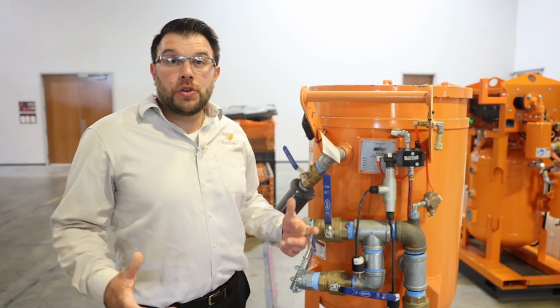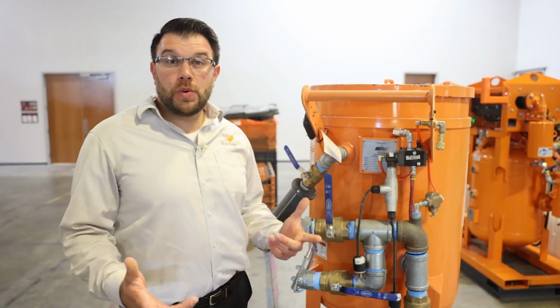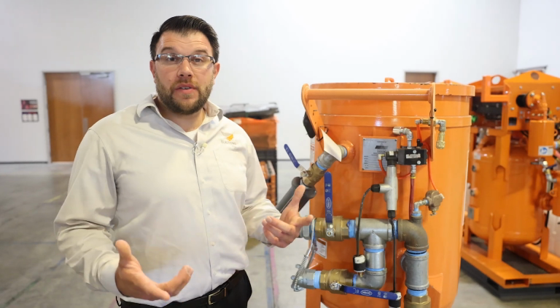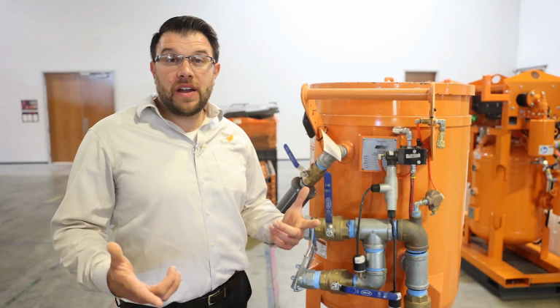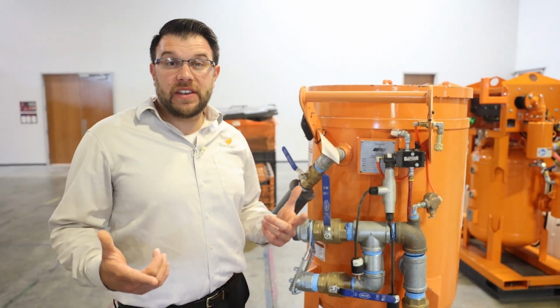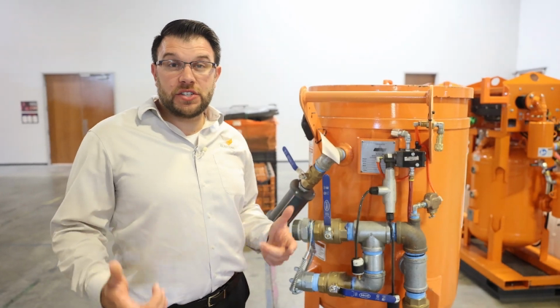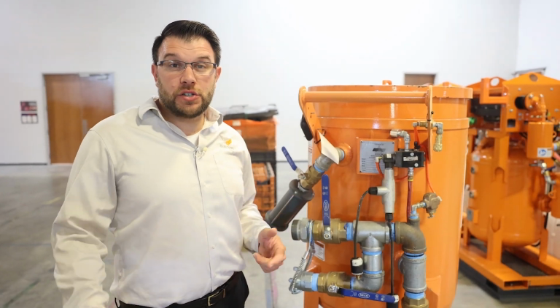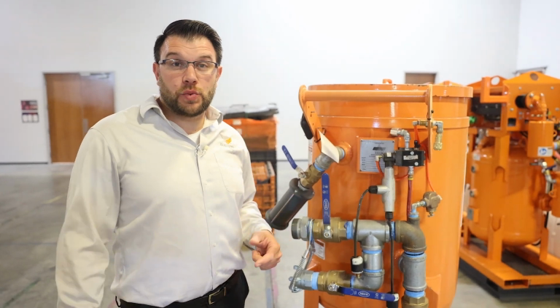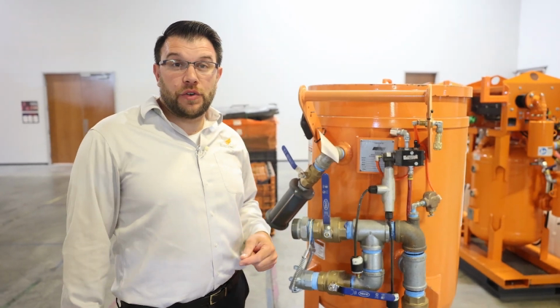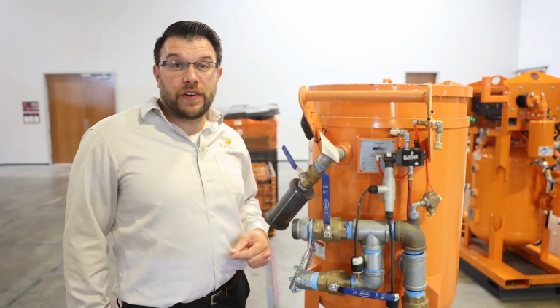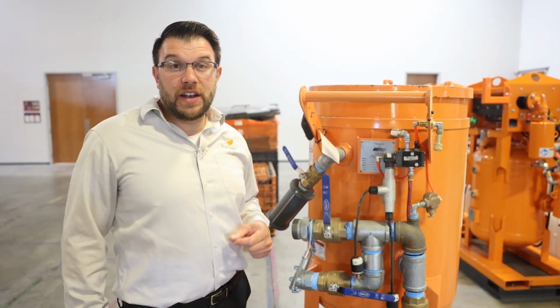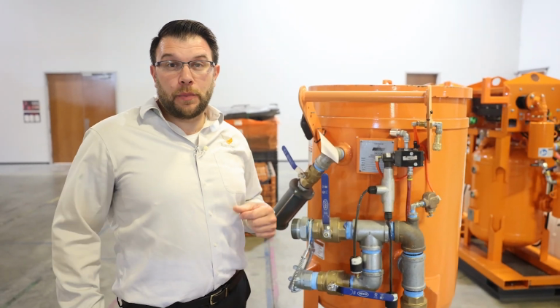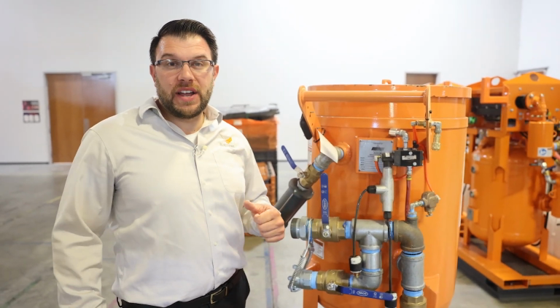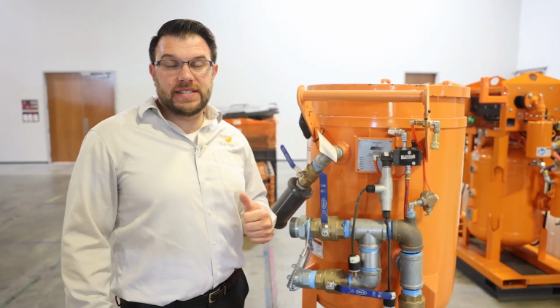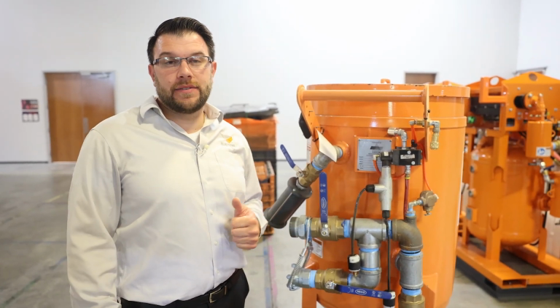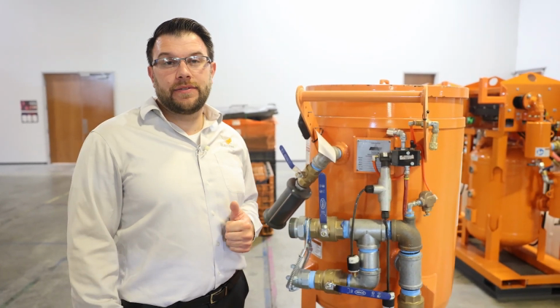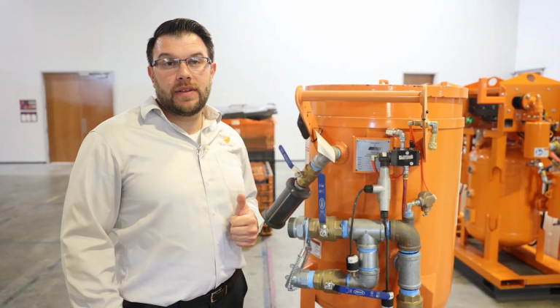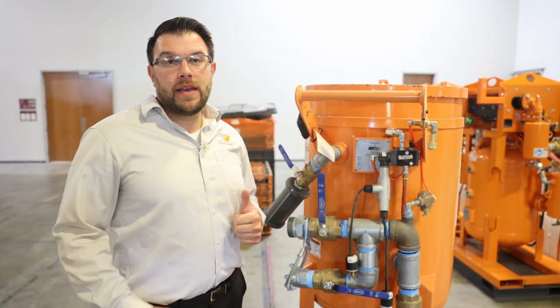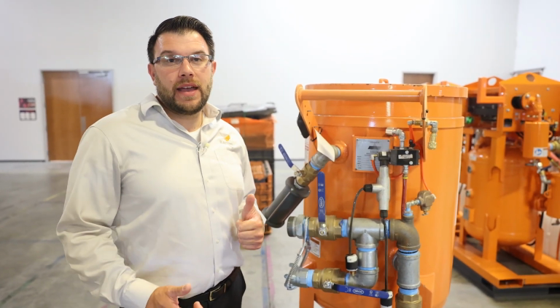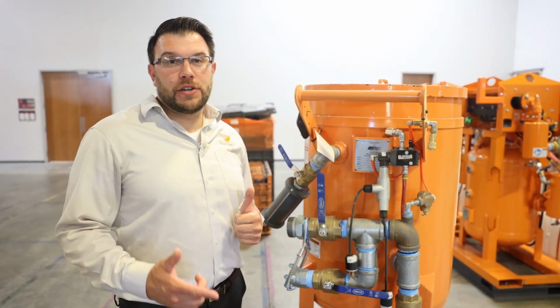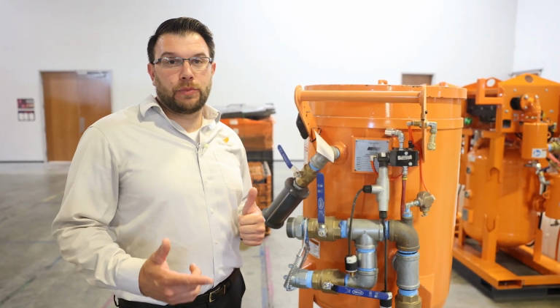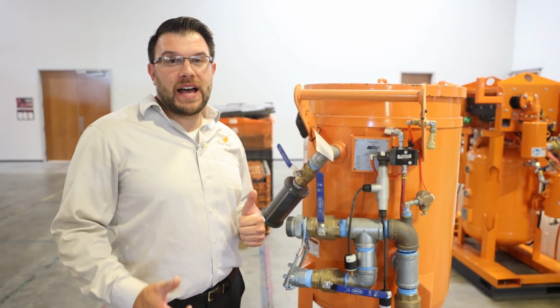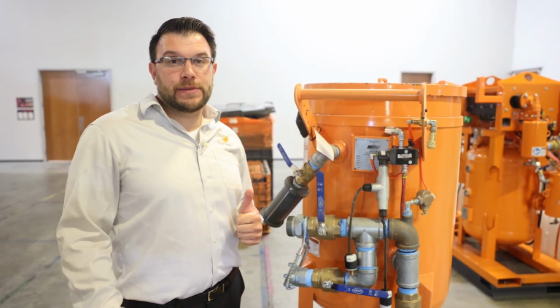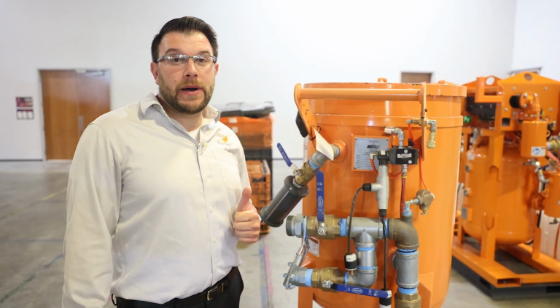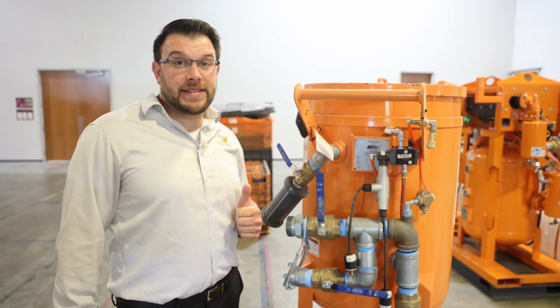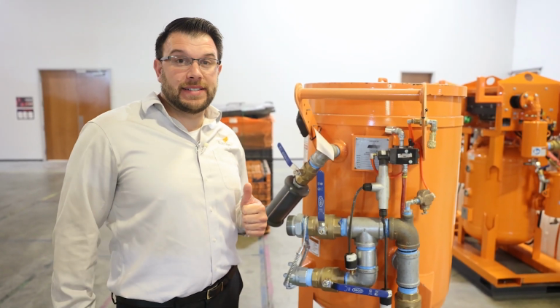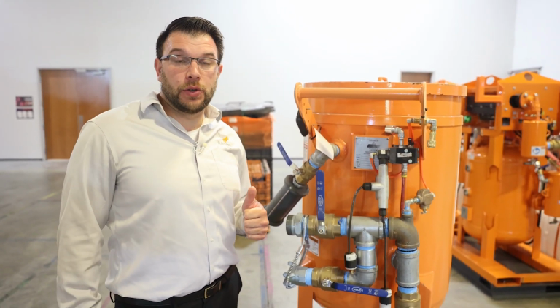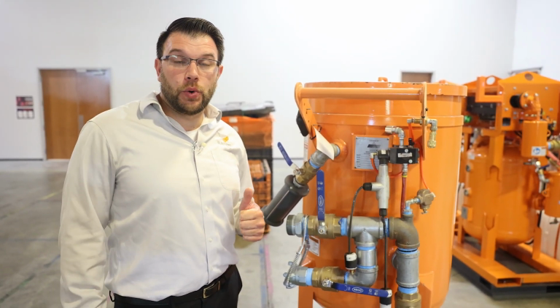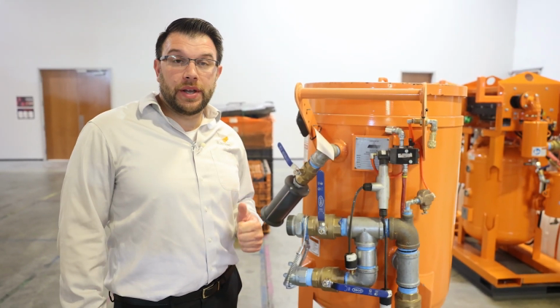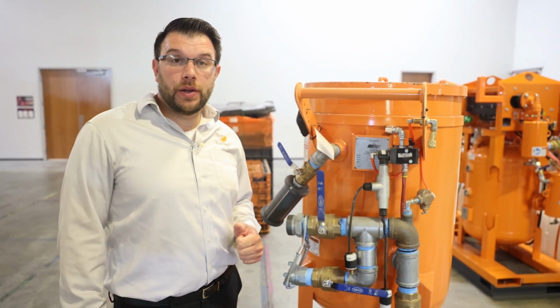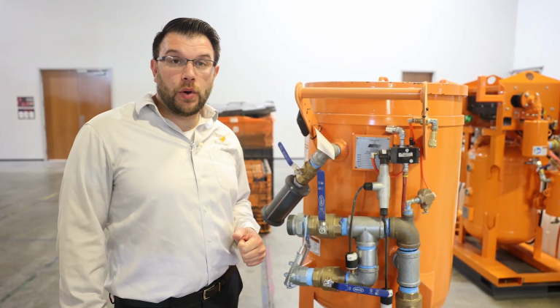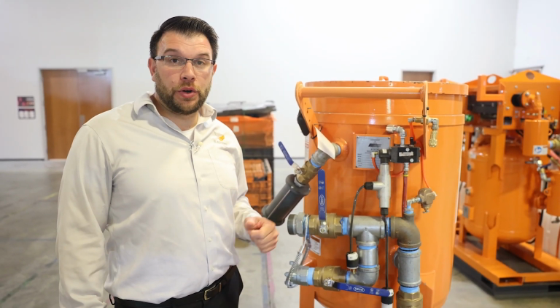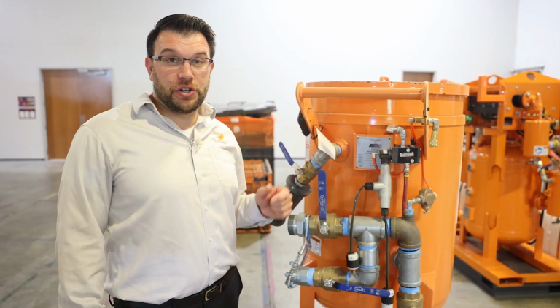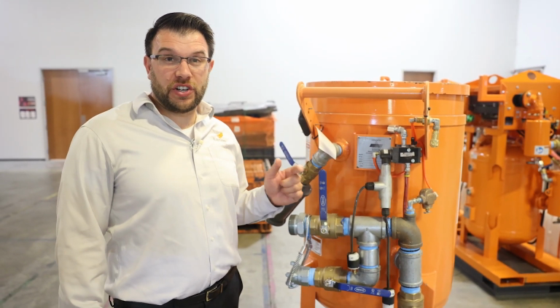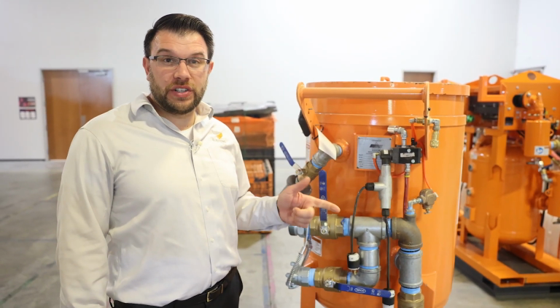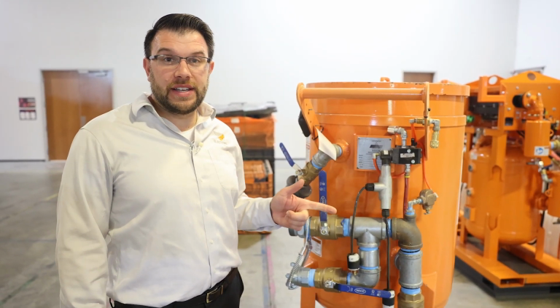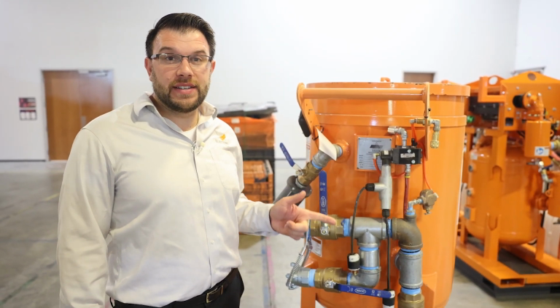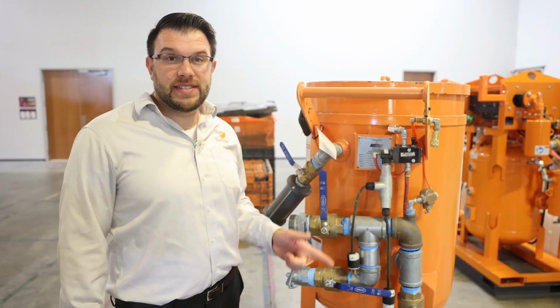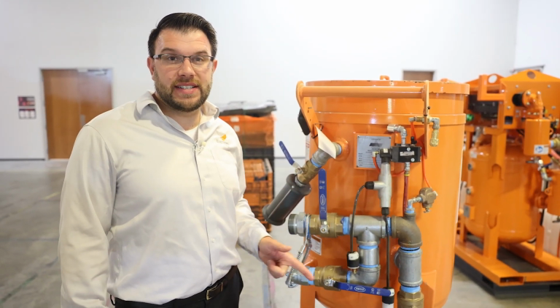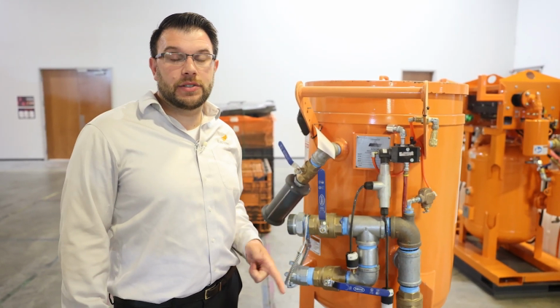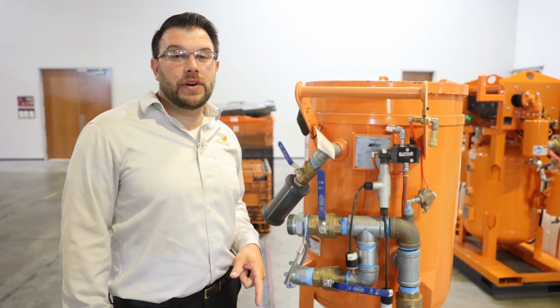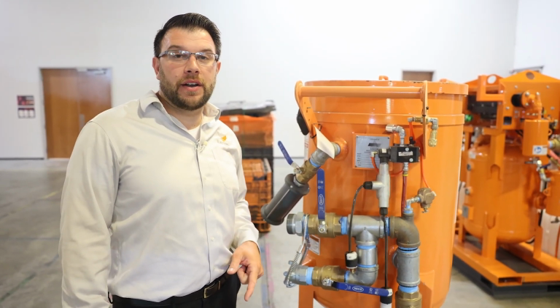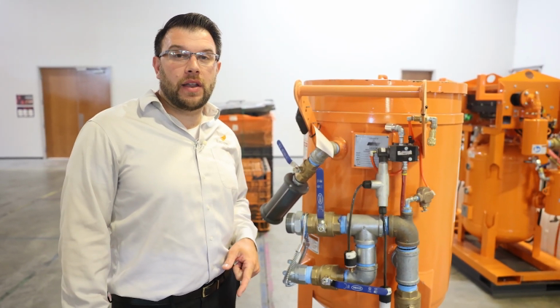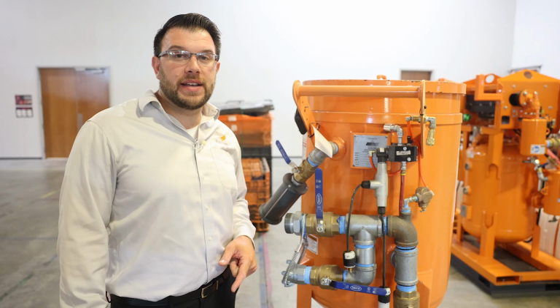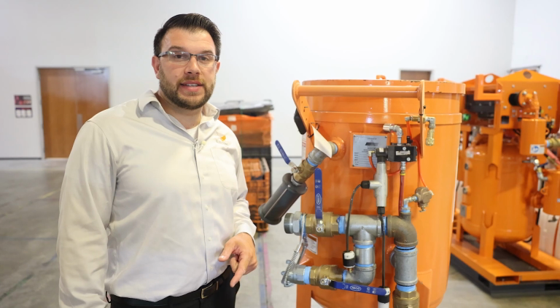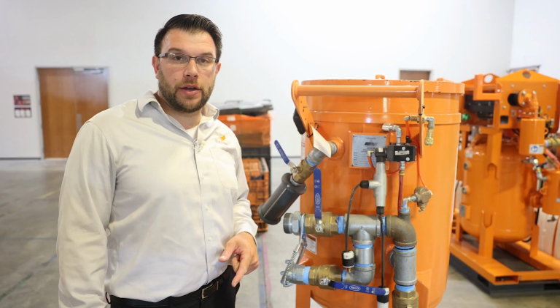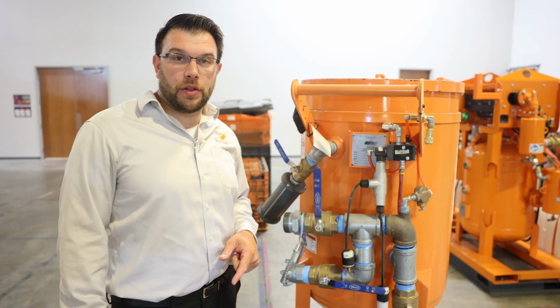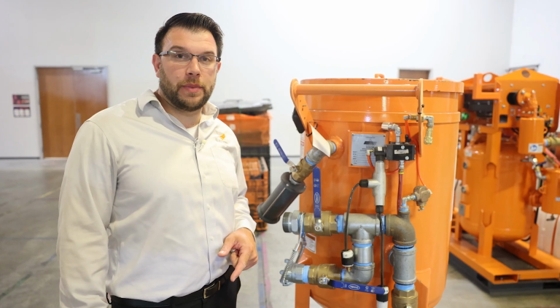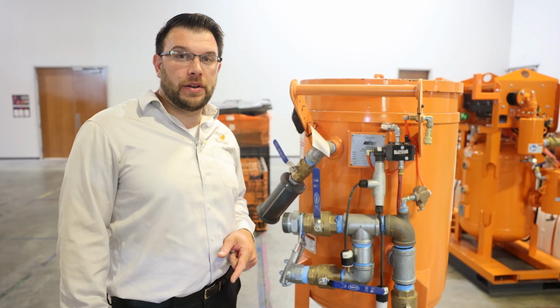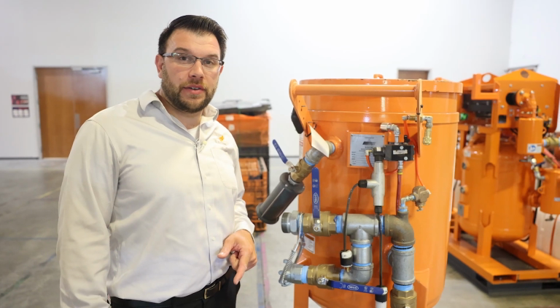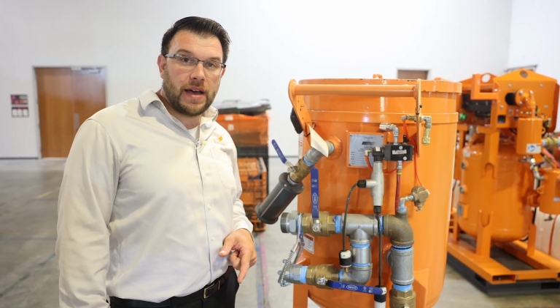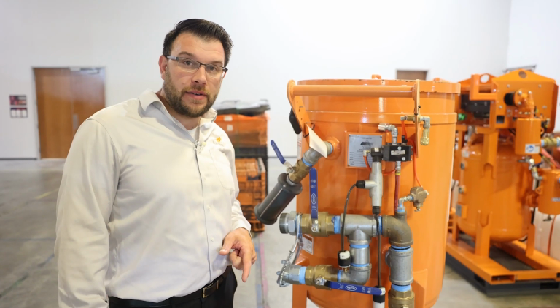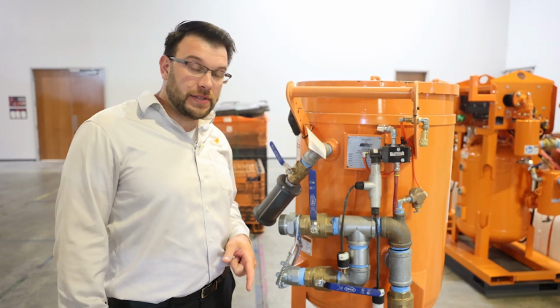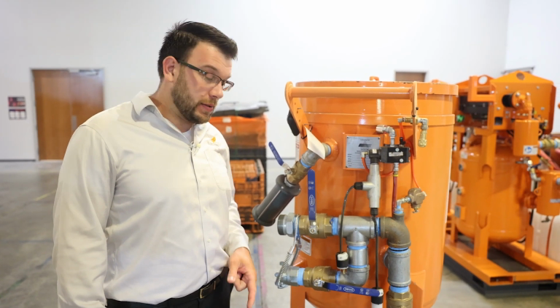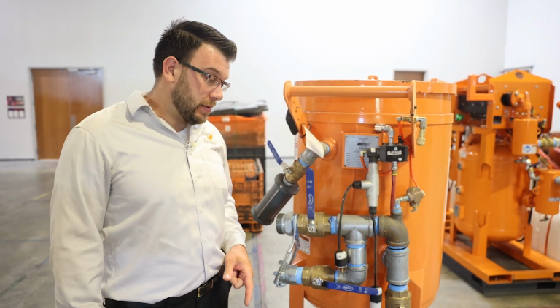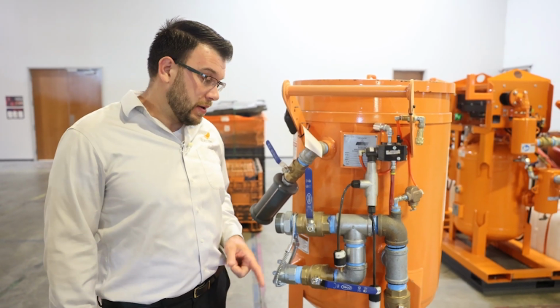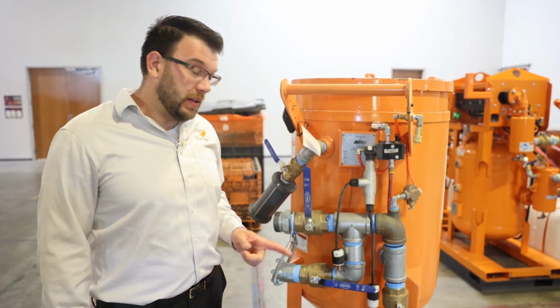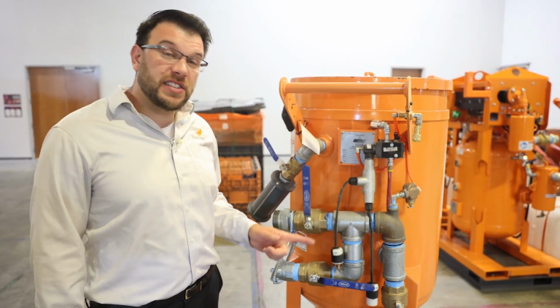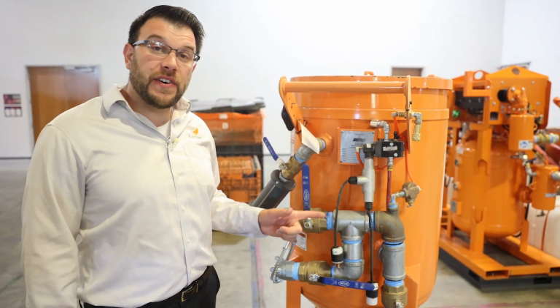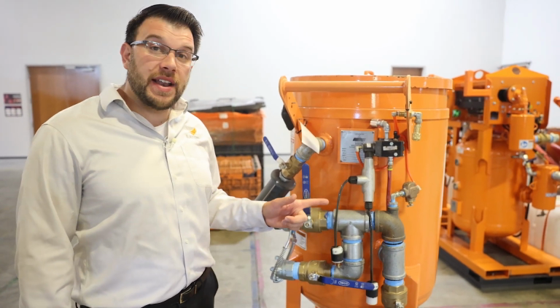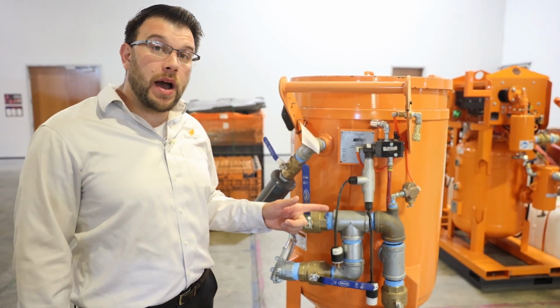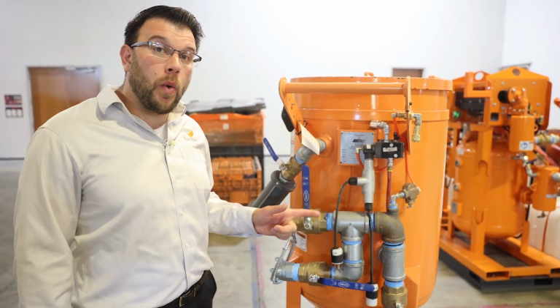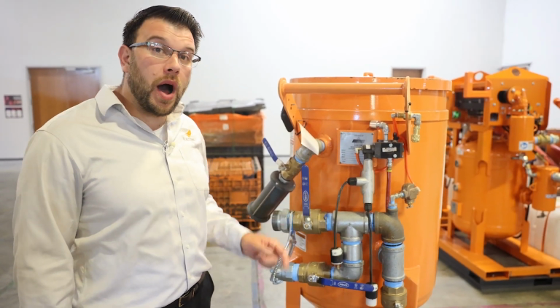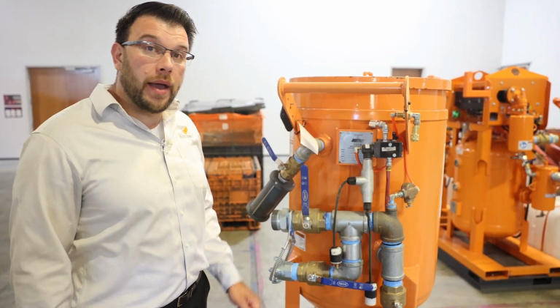Do you ever have issues where you find abrasive in your blast pot solenoid or in your clean signal air lines that go to the metering valves? Let's find out why.